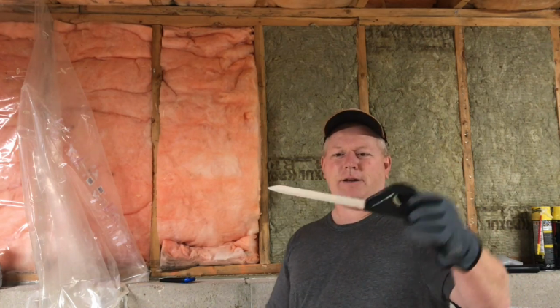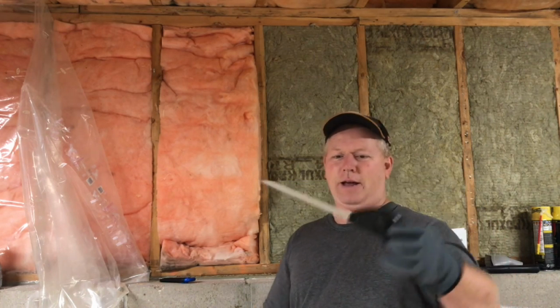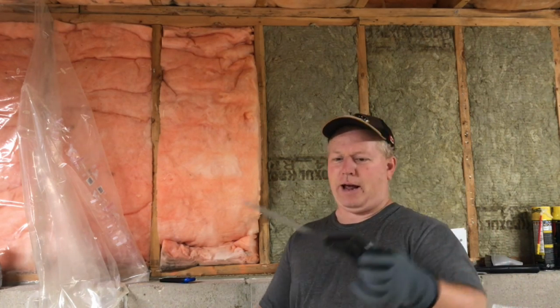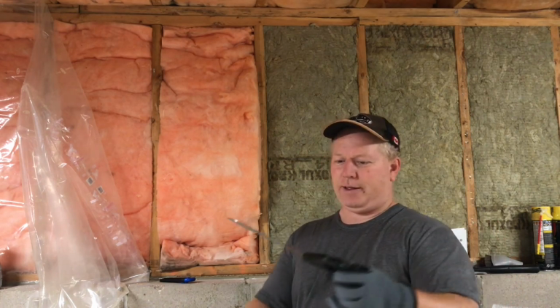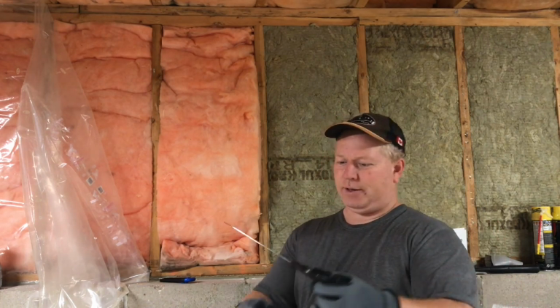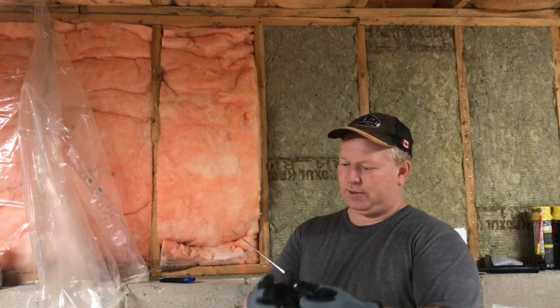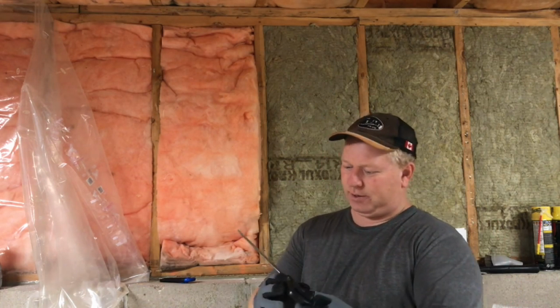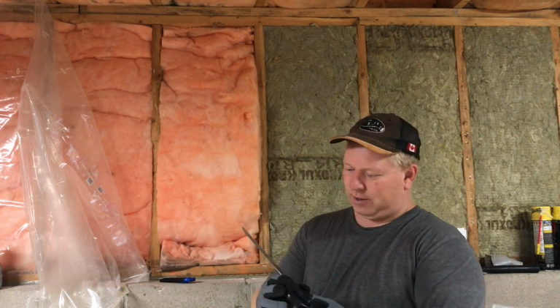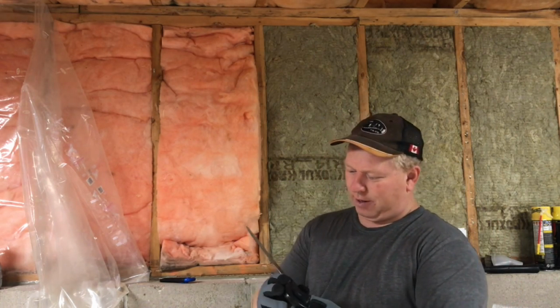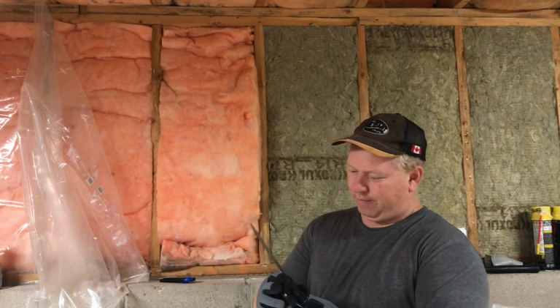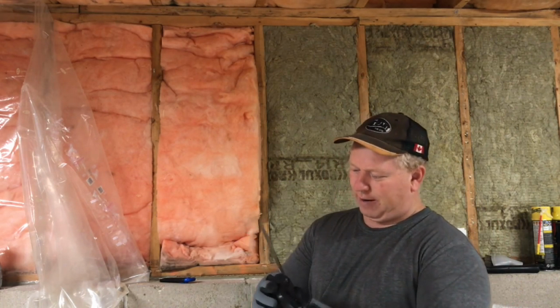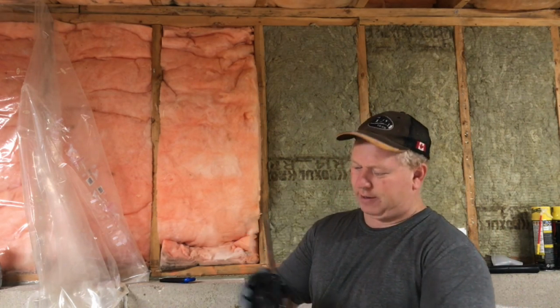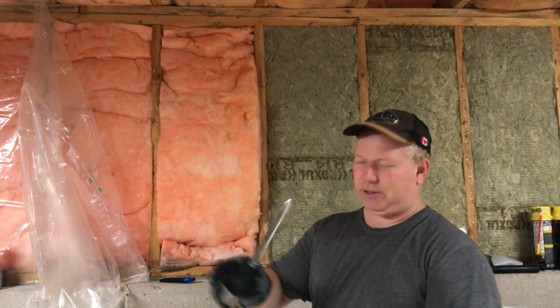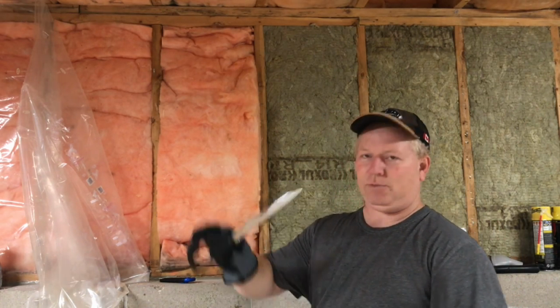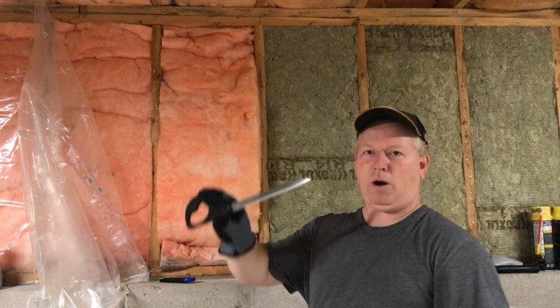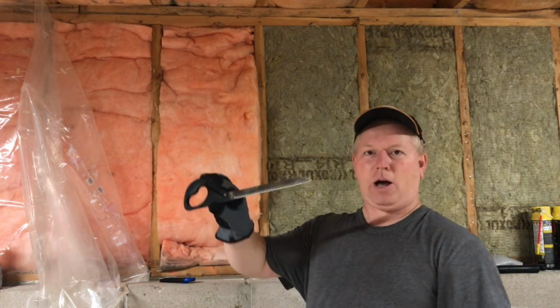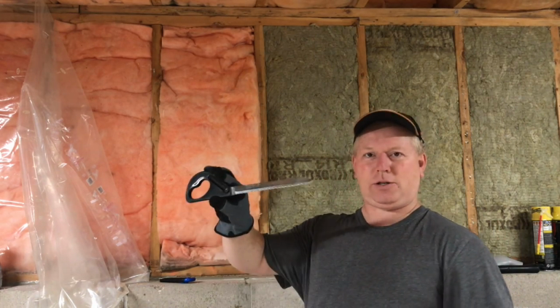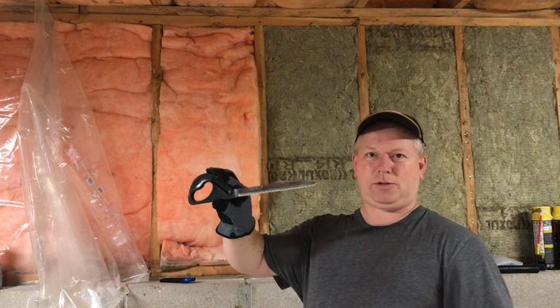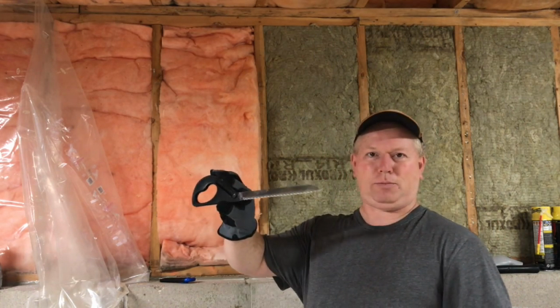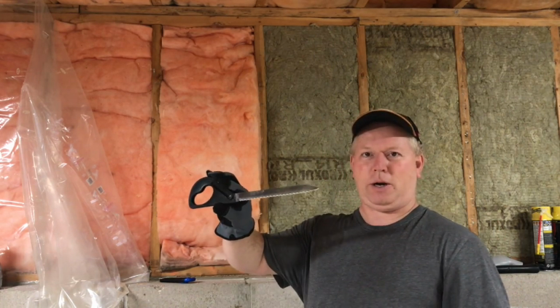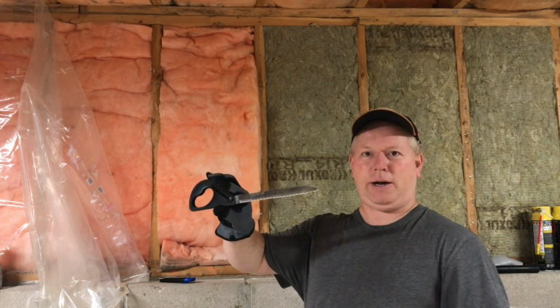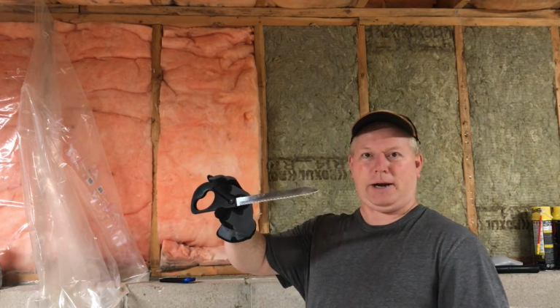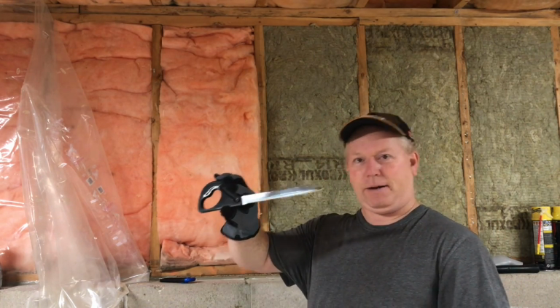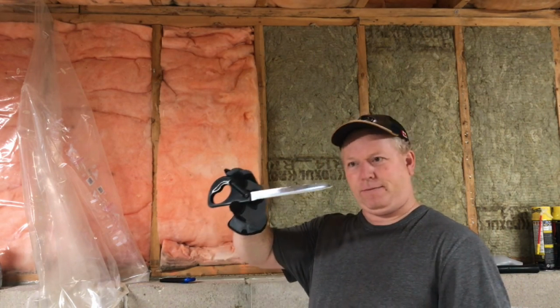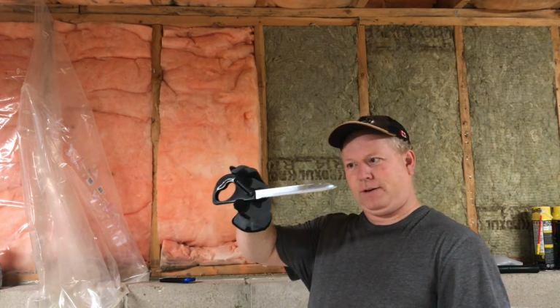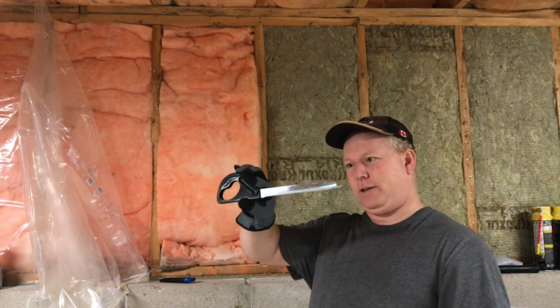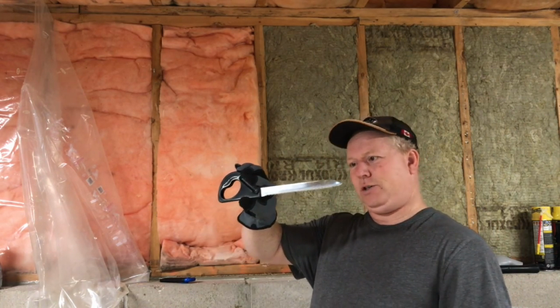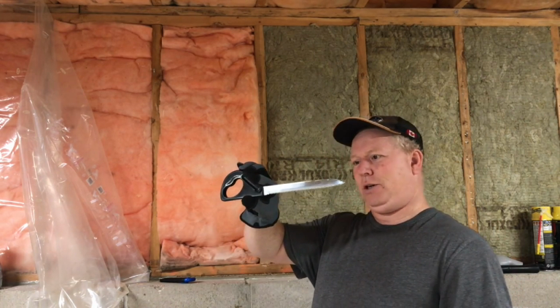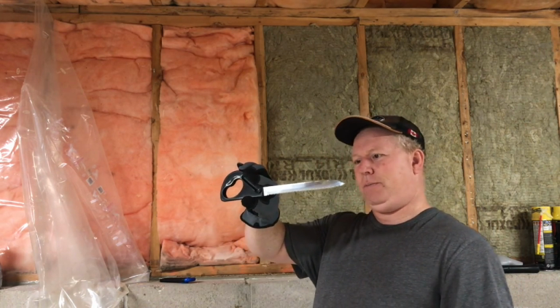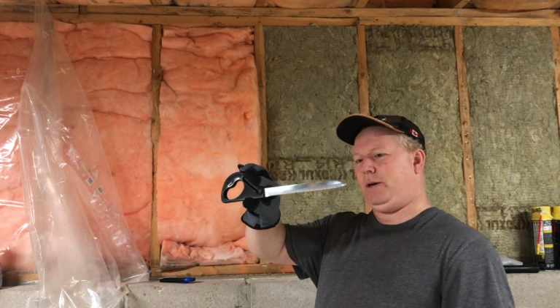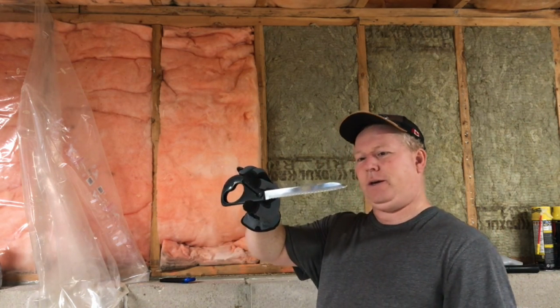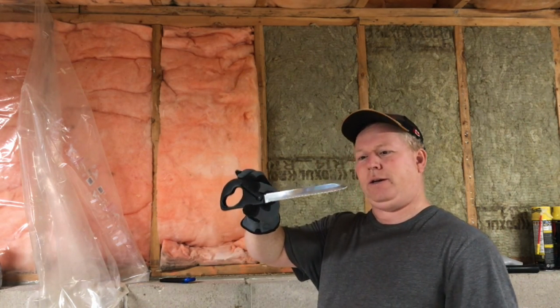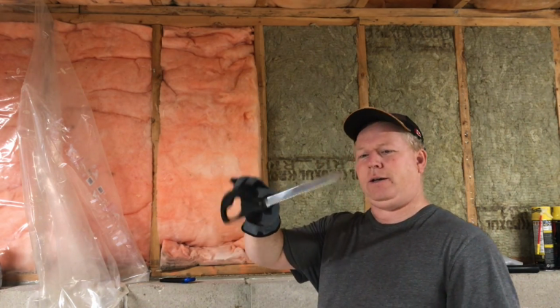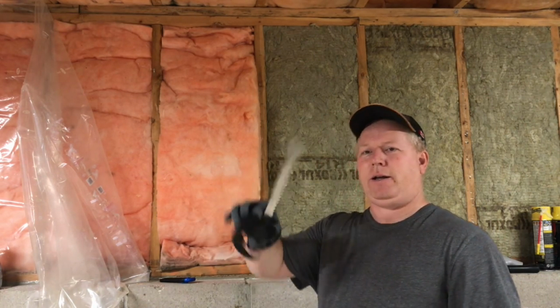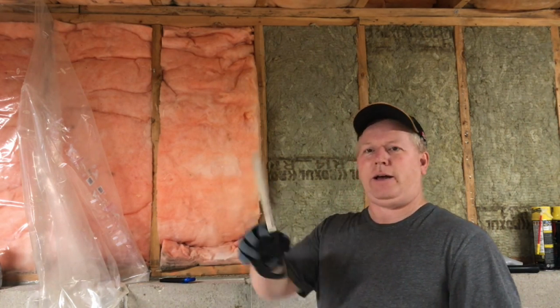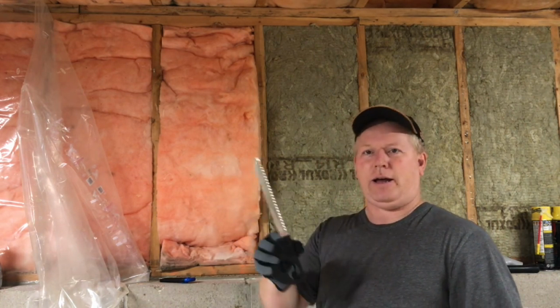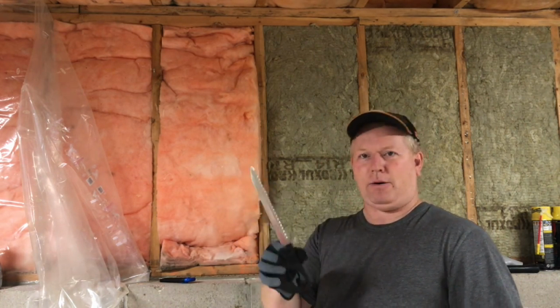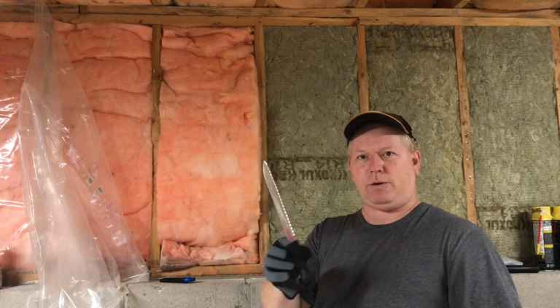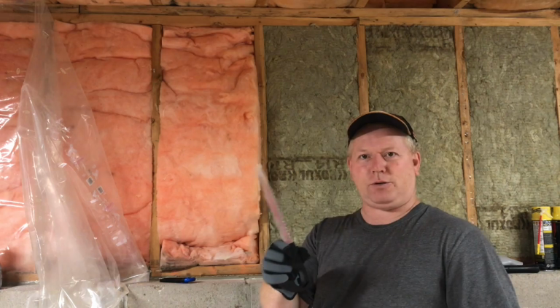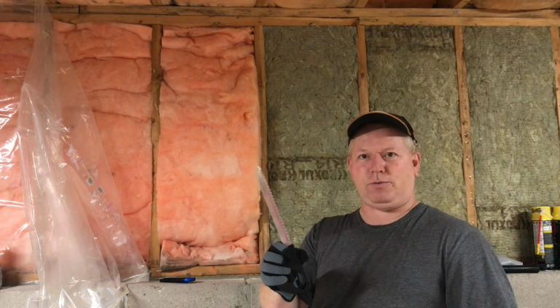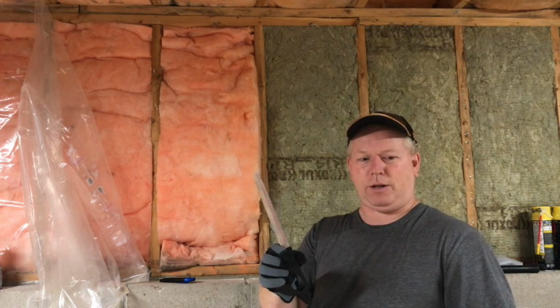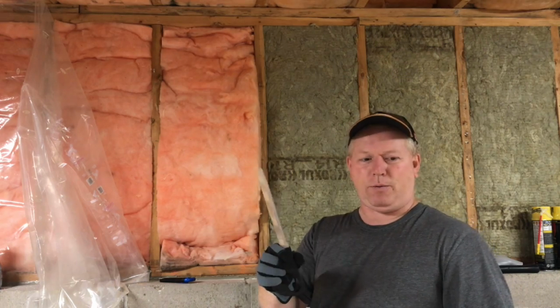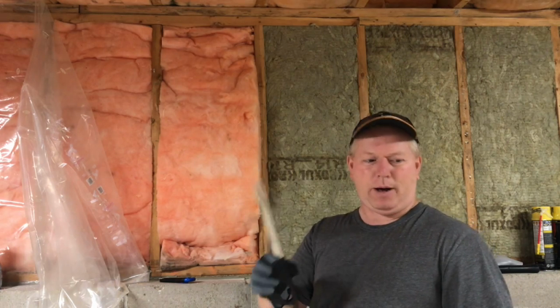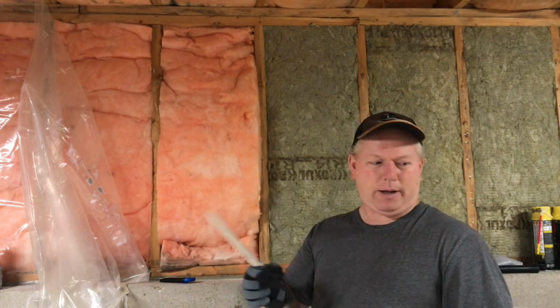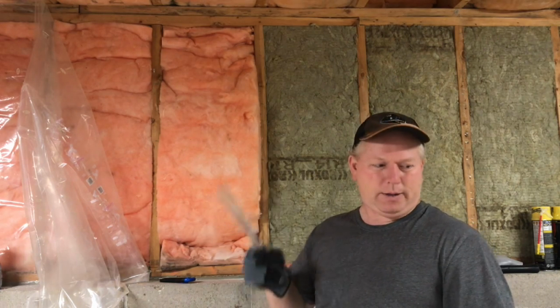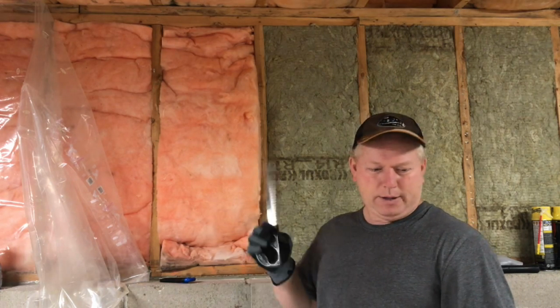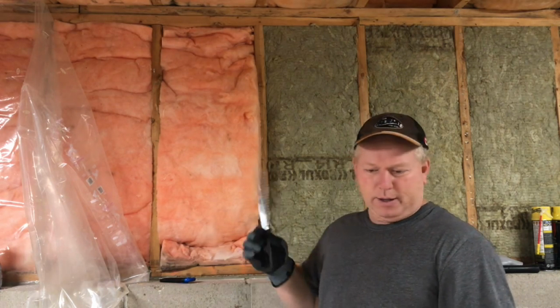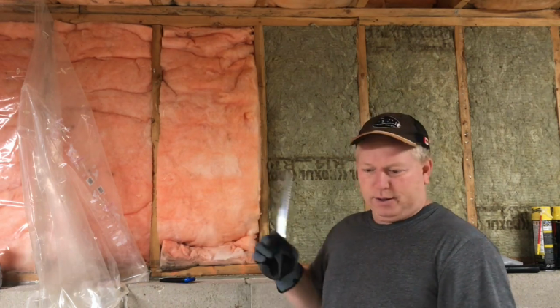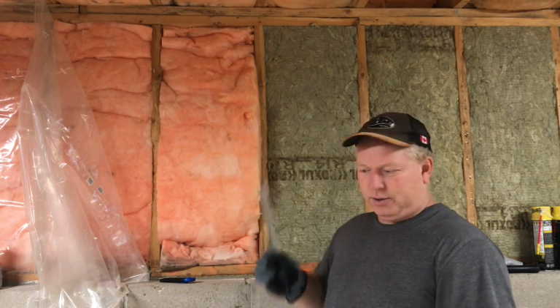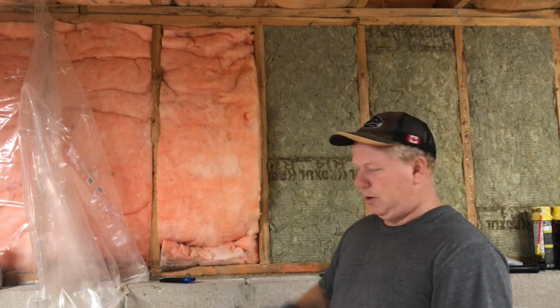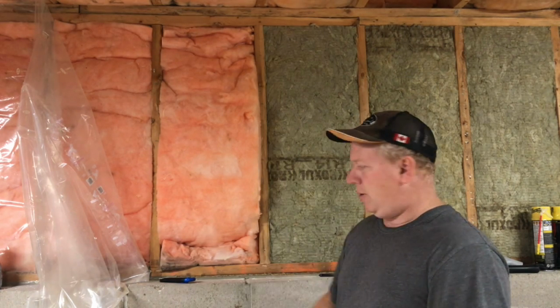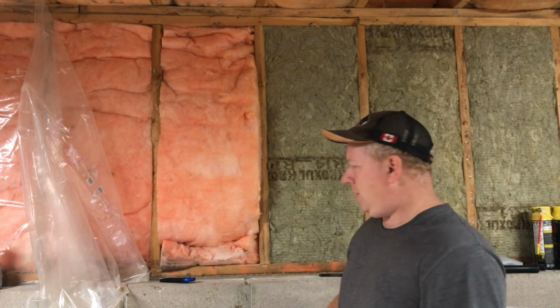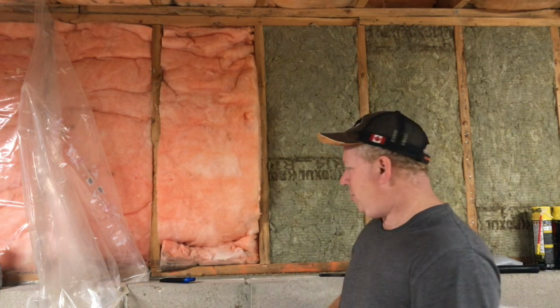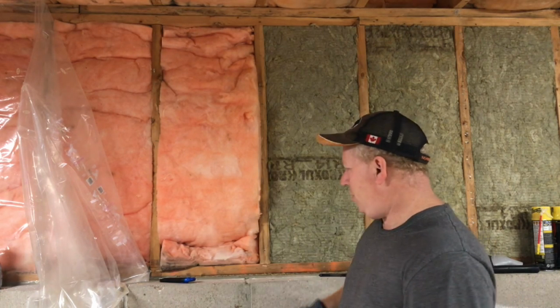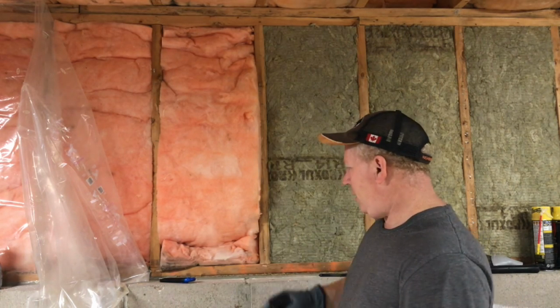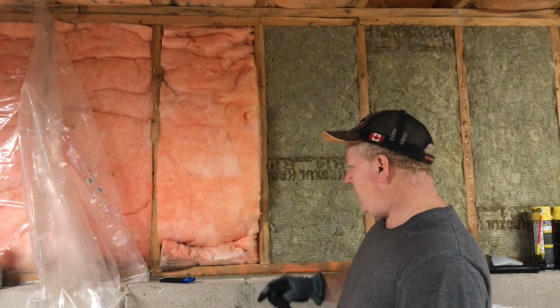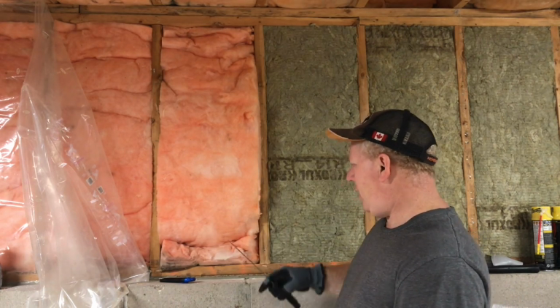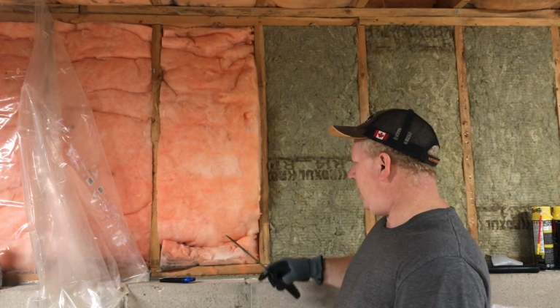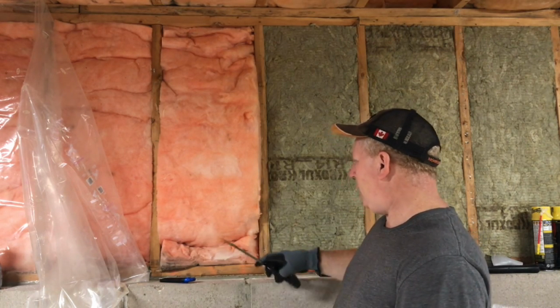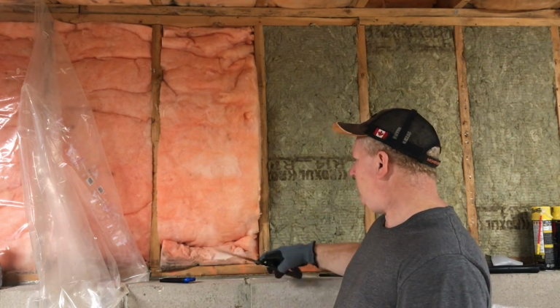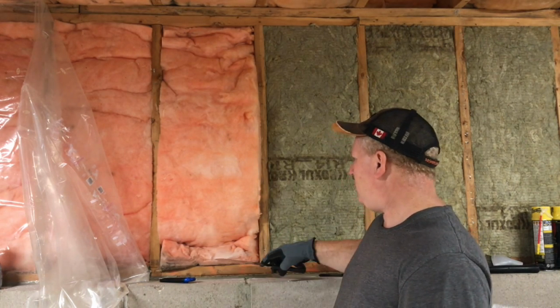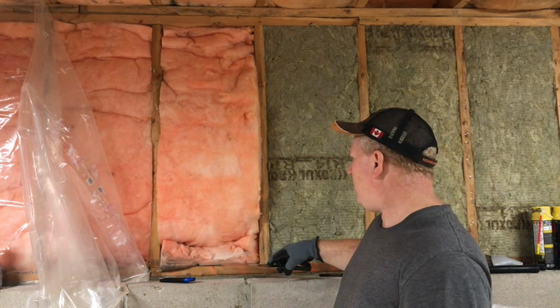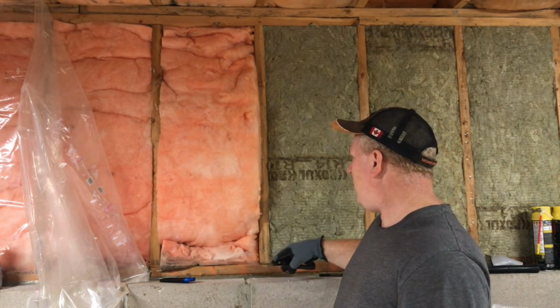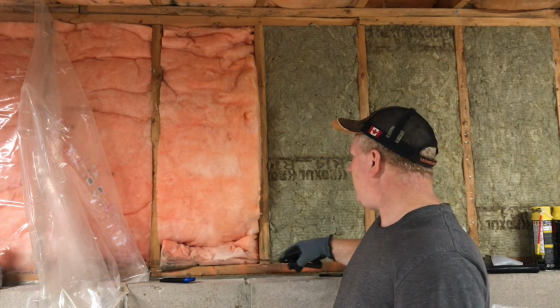For the Roxul, you get a fancy bread knife. This is a cheap Roxul bread knife, and it works really well. I'll show you cutting it as well.